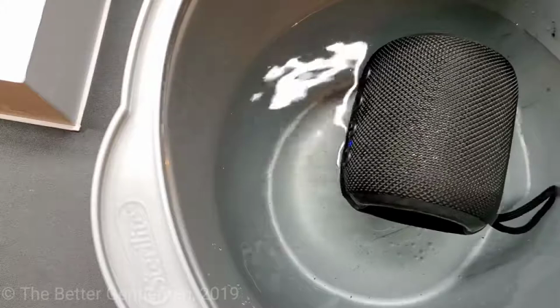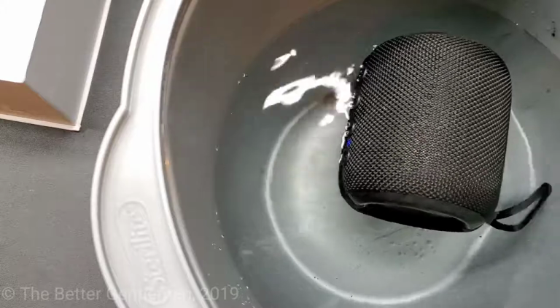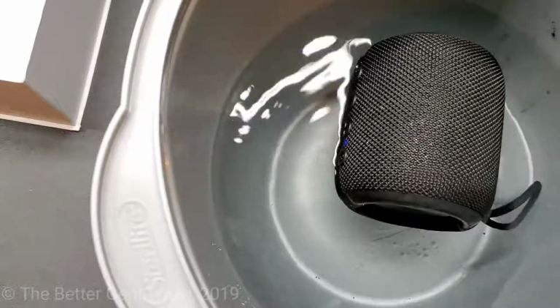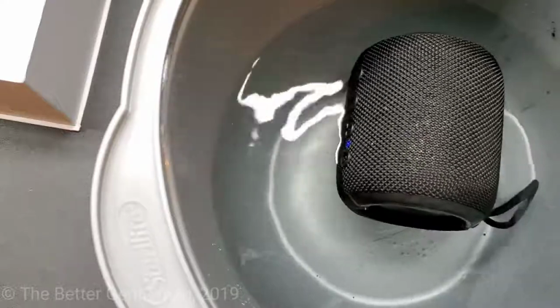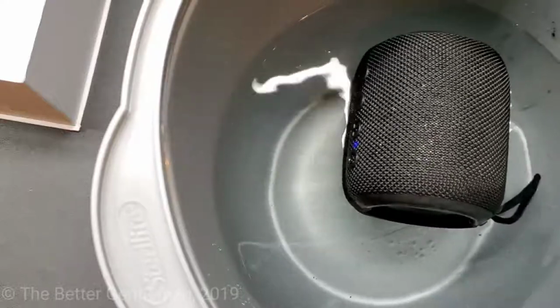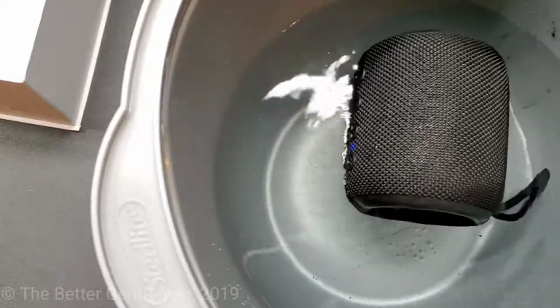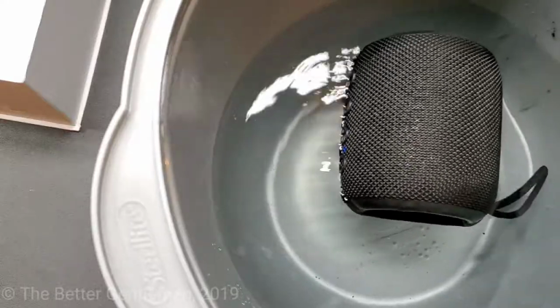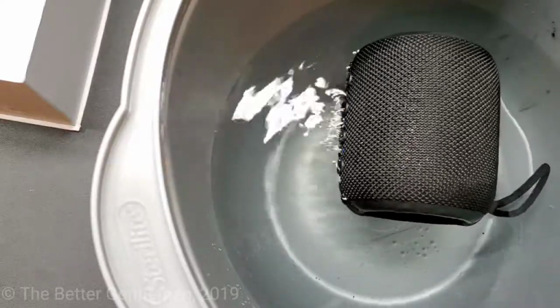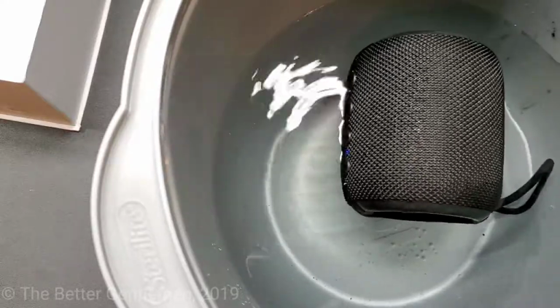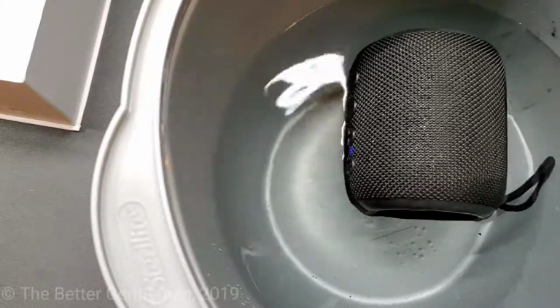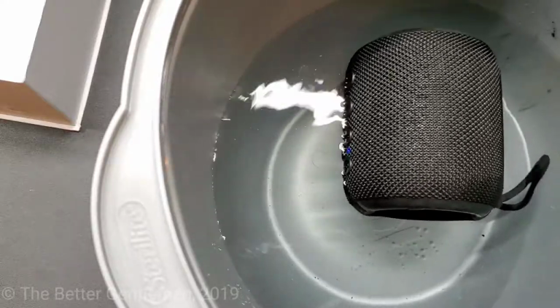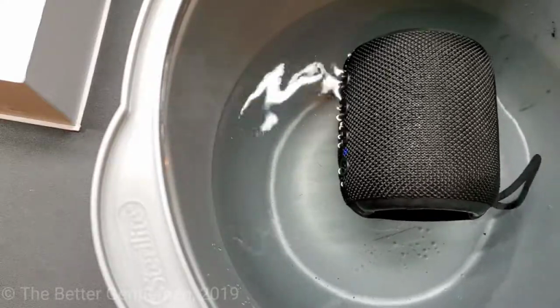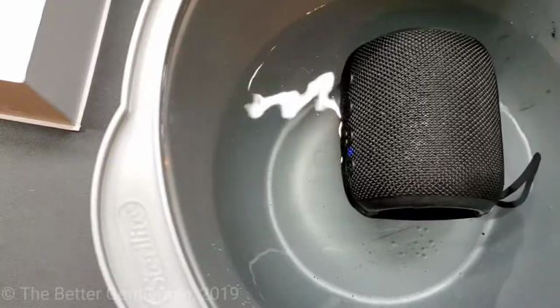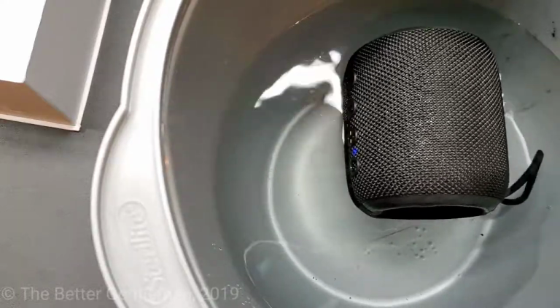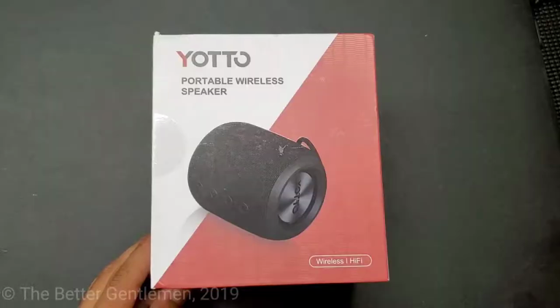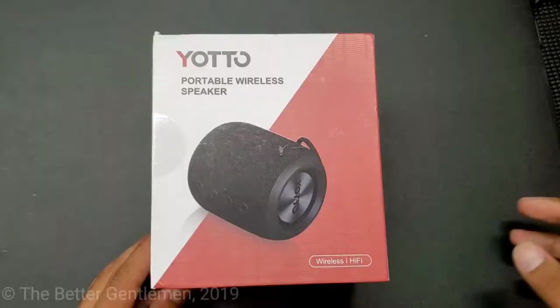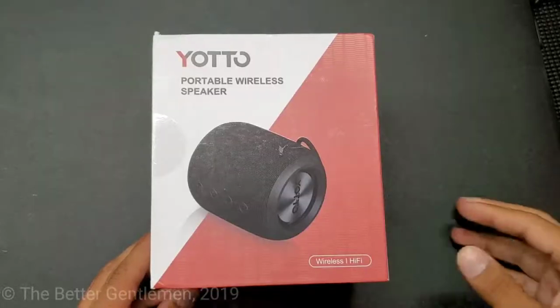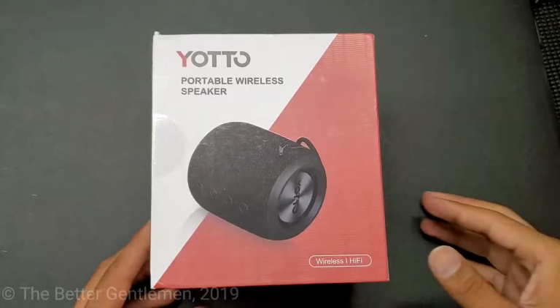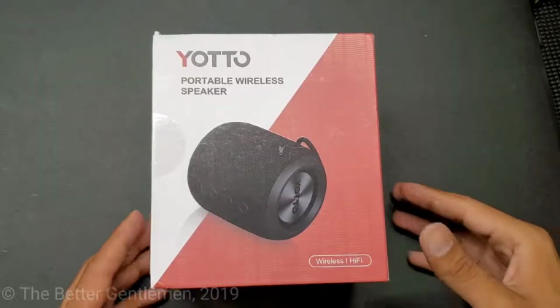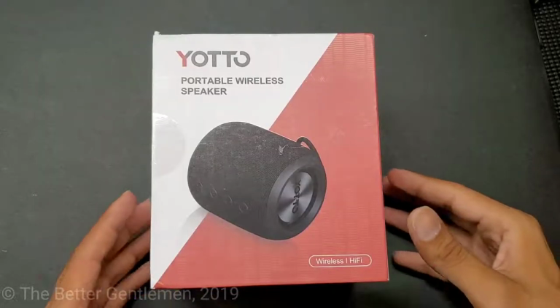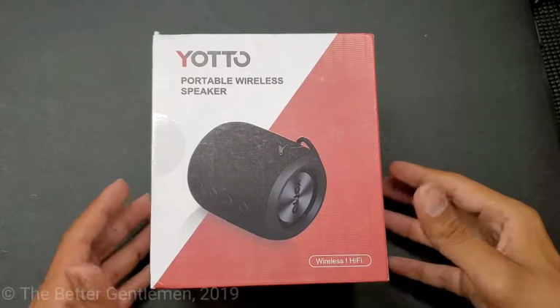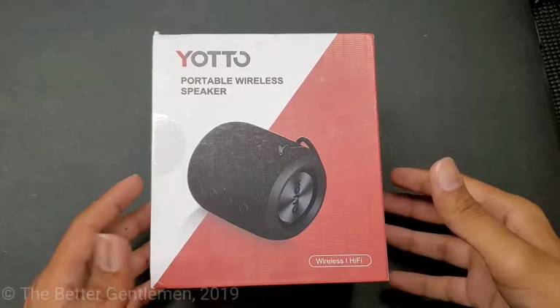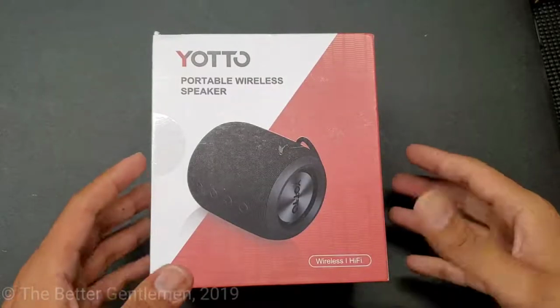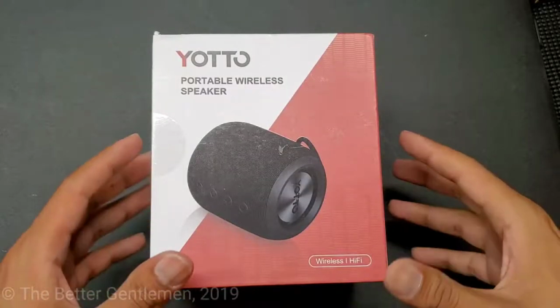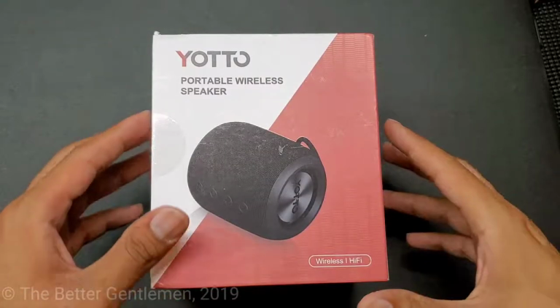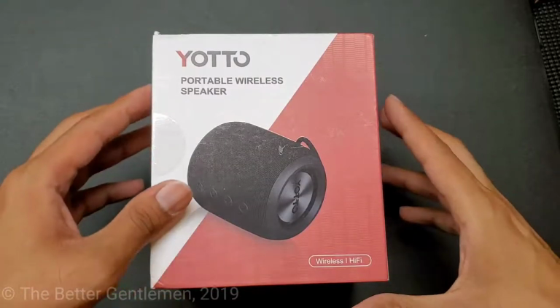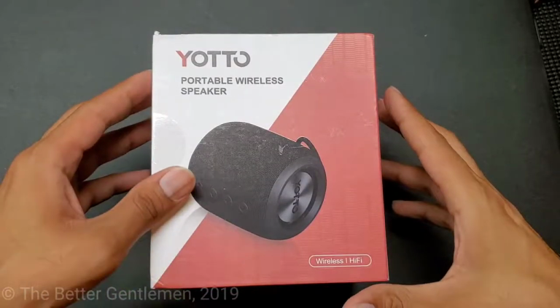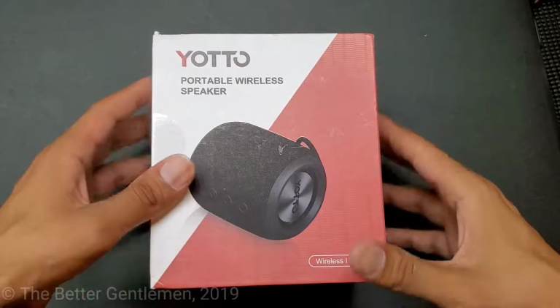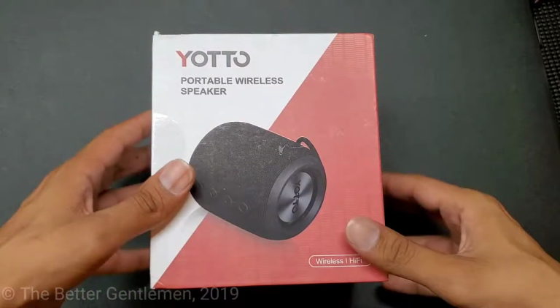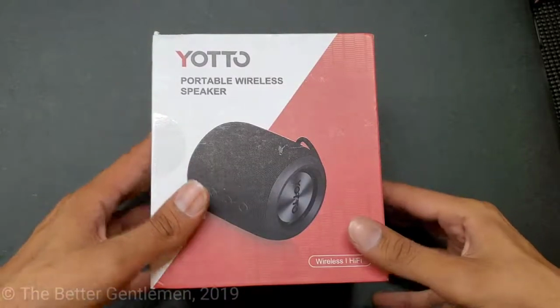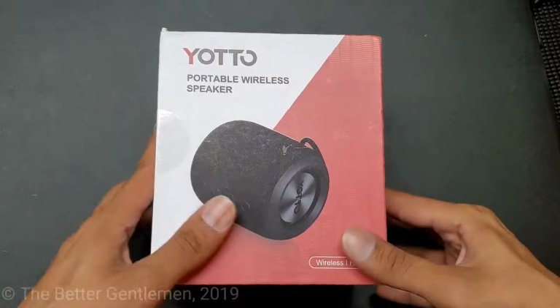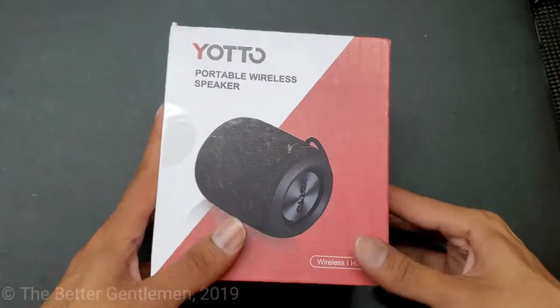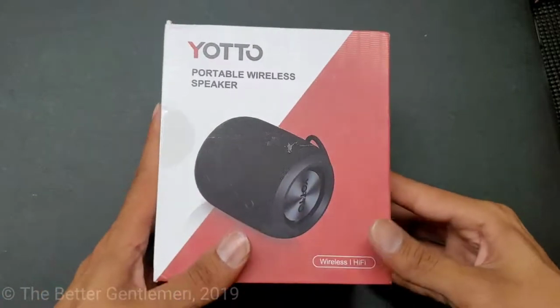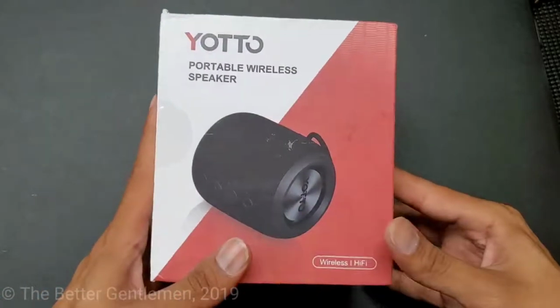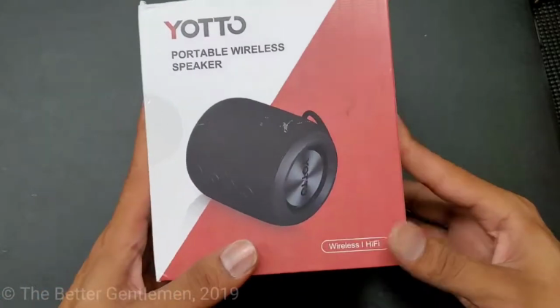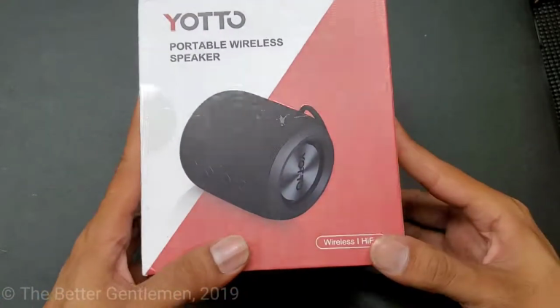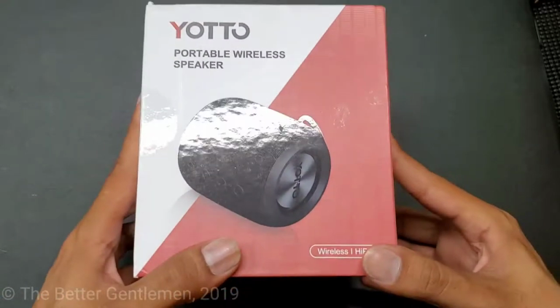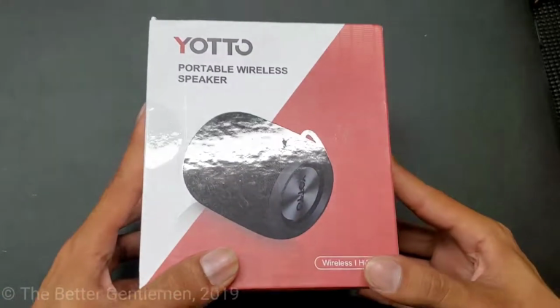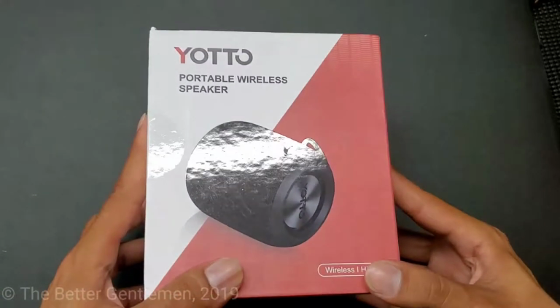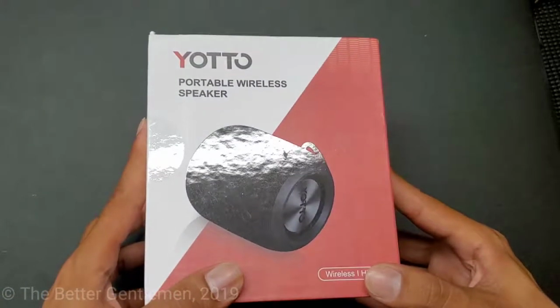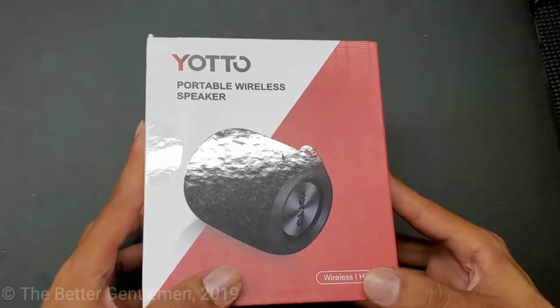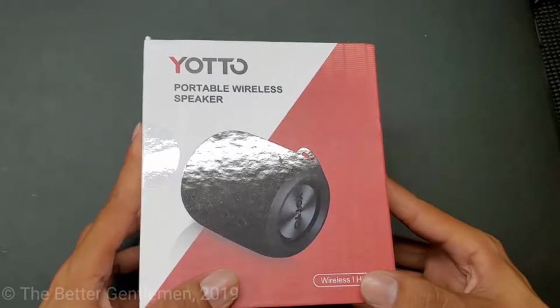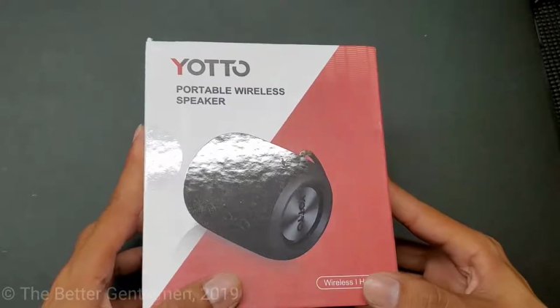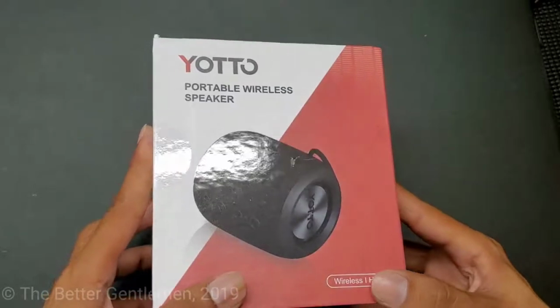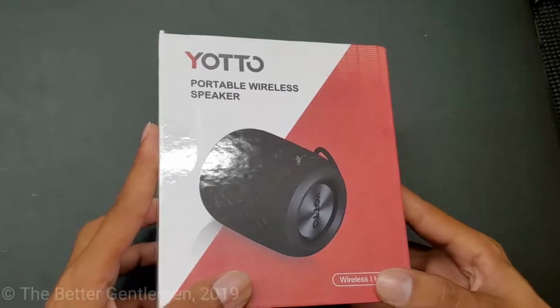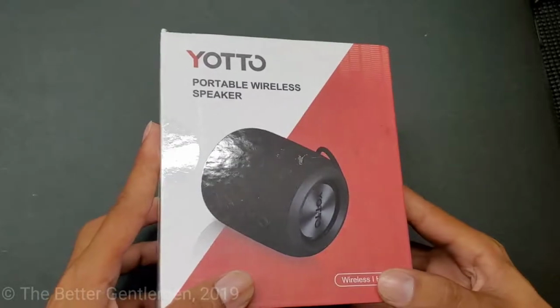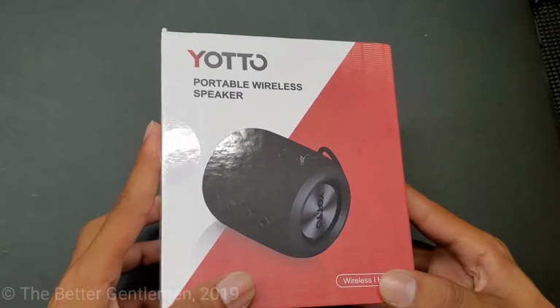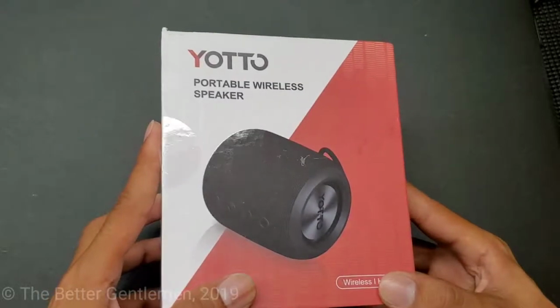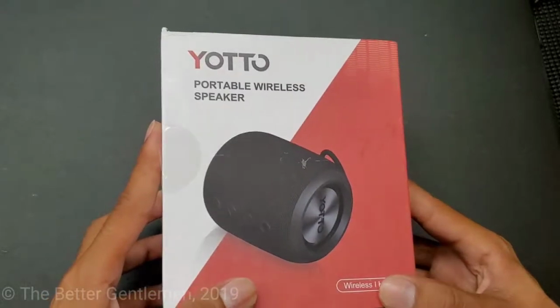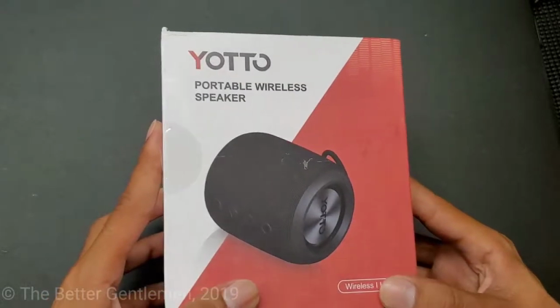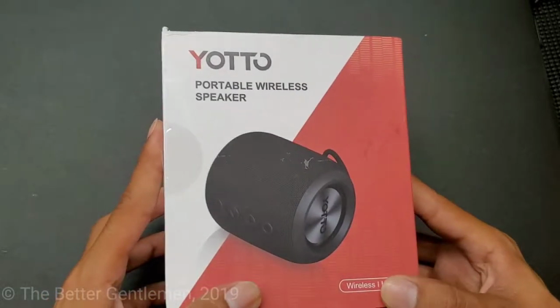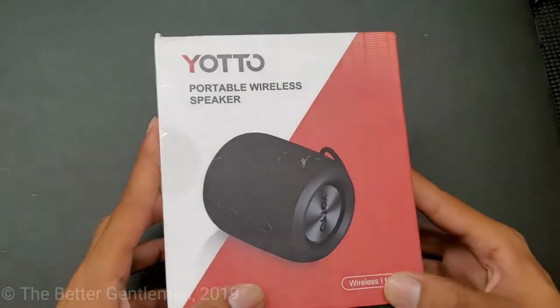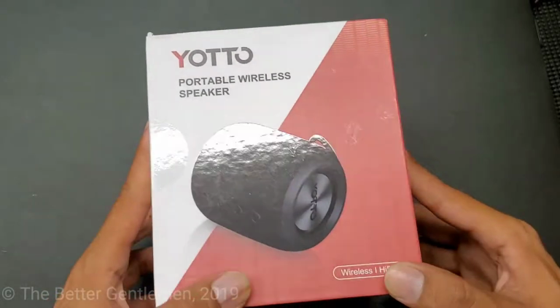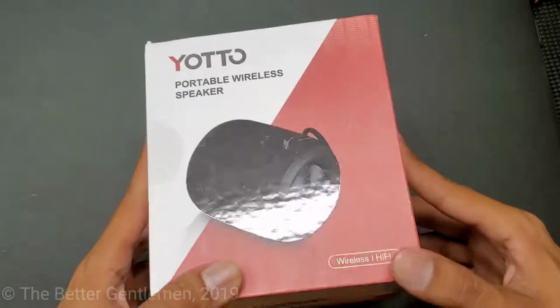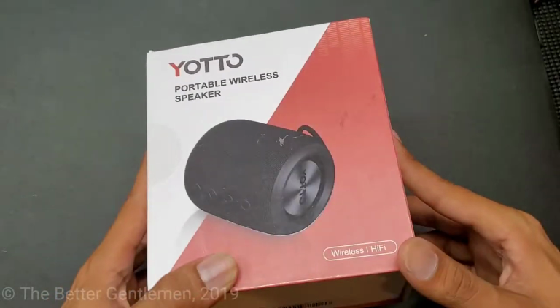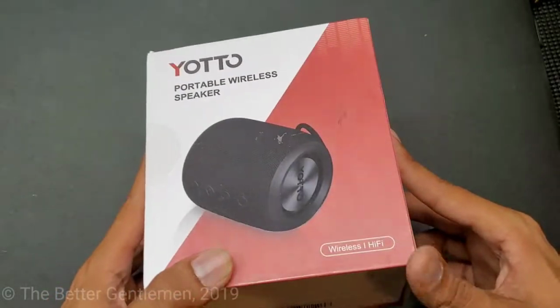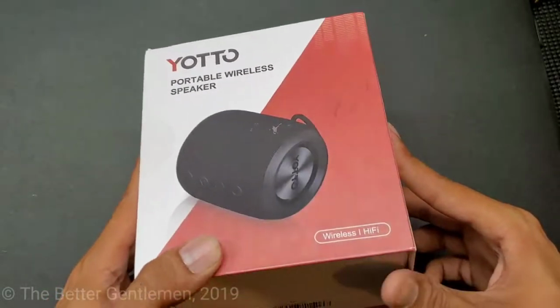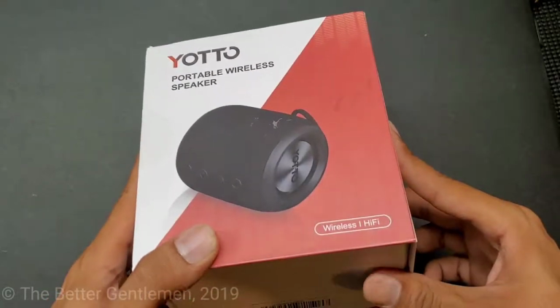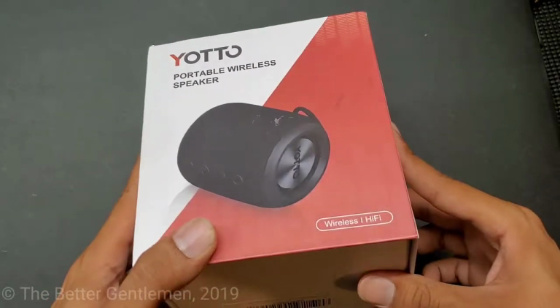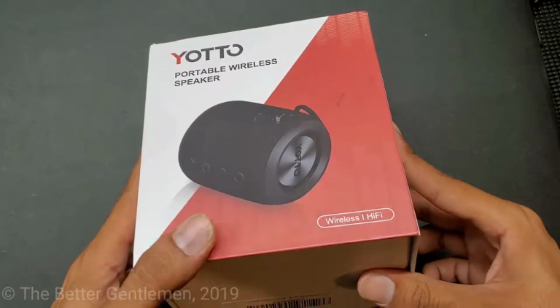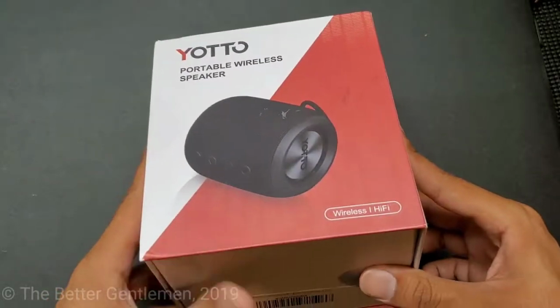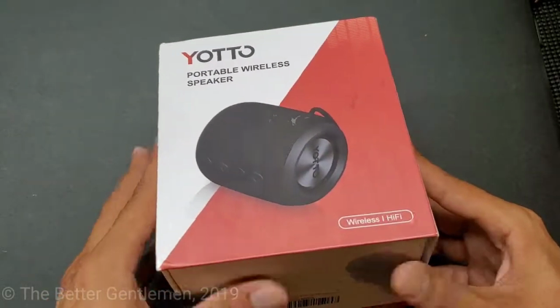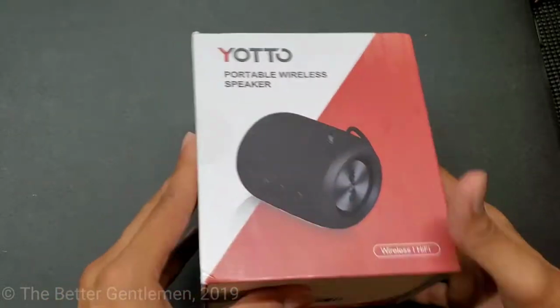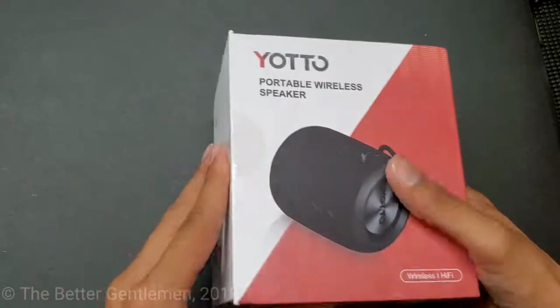Nice, it floats! Hey guys, Vin from The Badger Gentleman. Today we're going to be looking at this Yodo Portable Wireless Beaker.